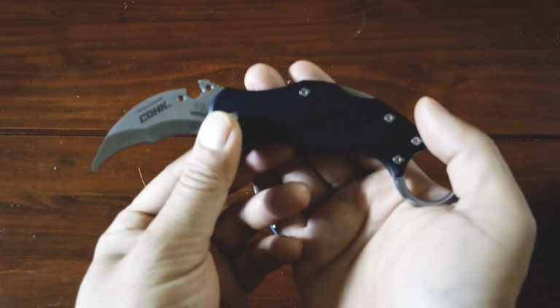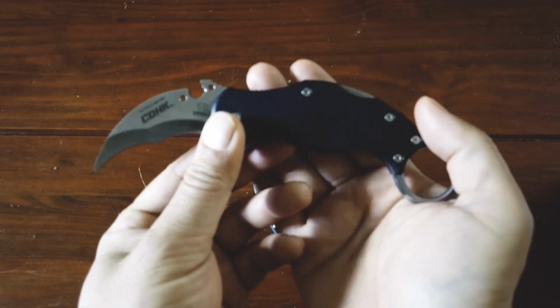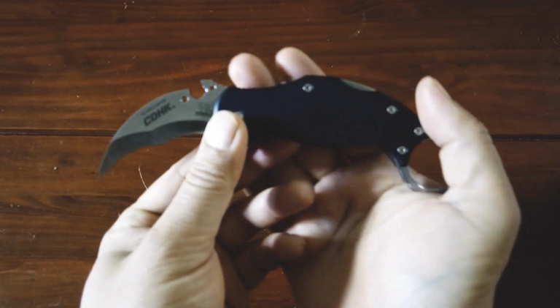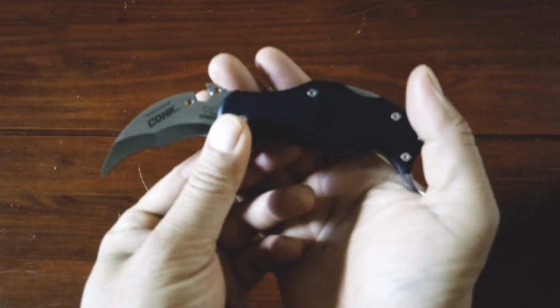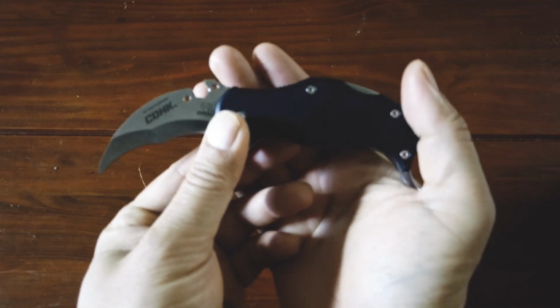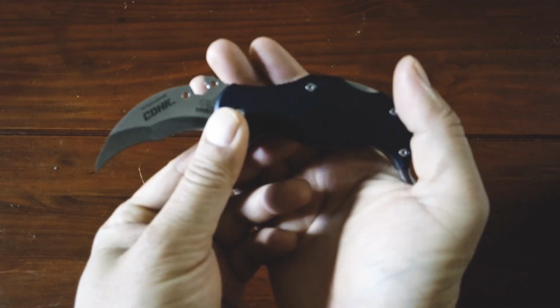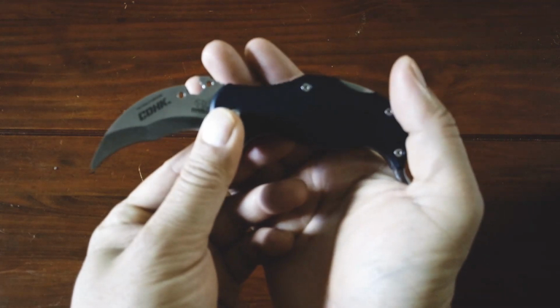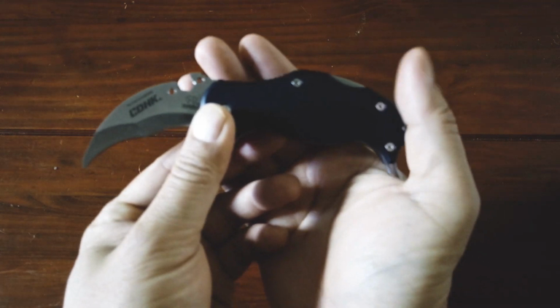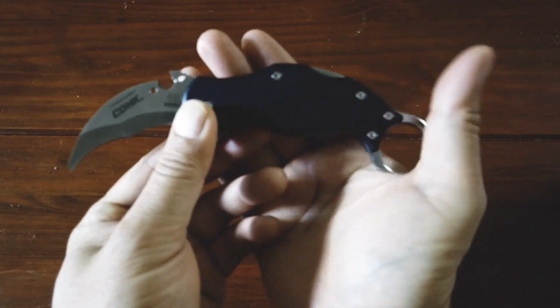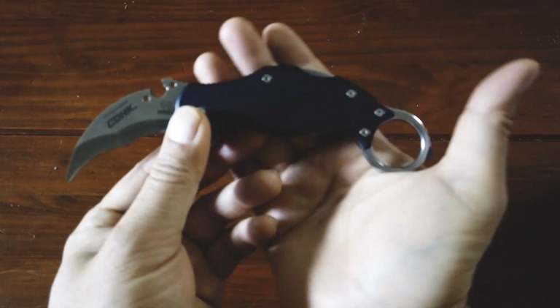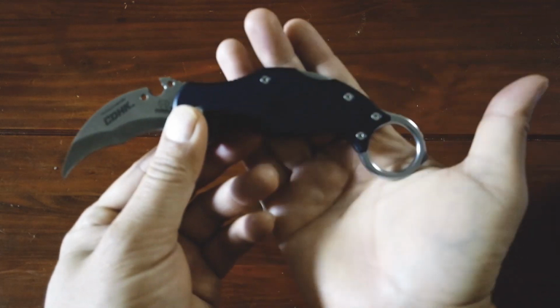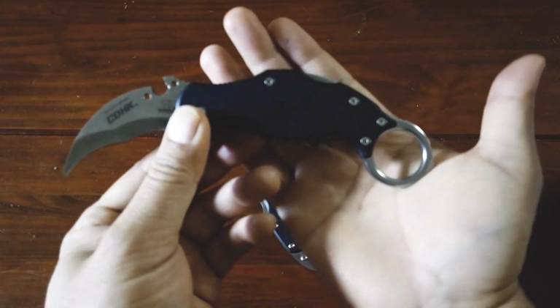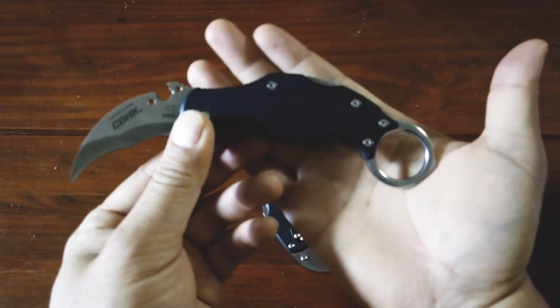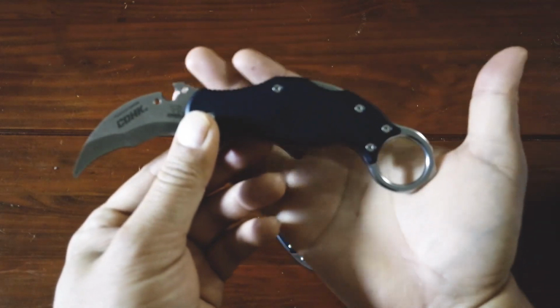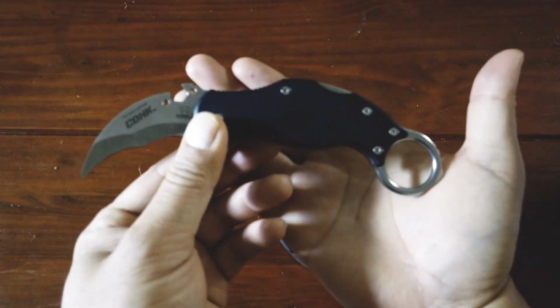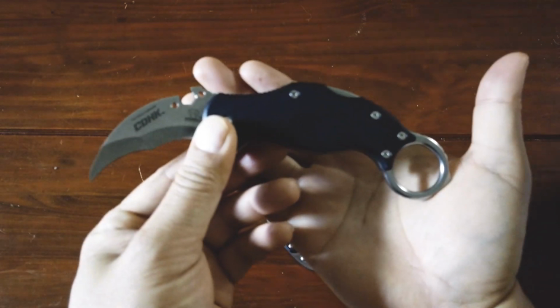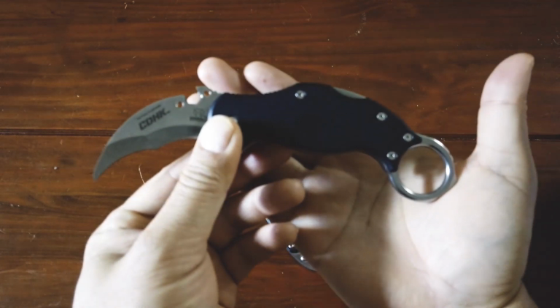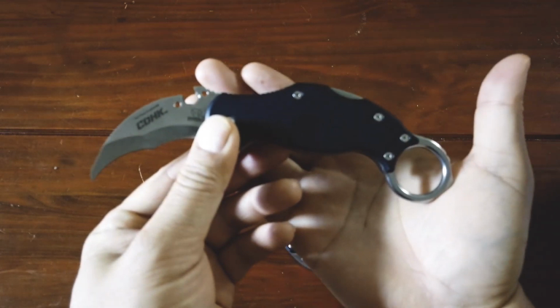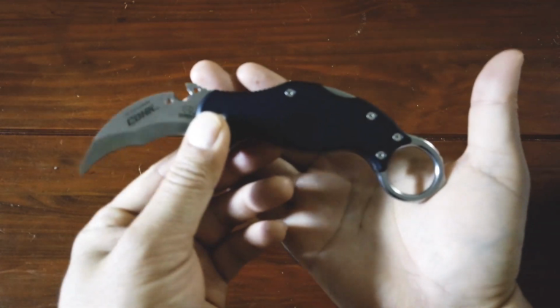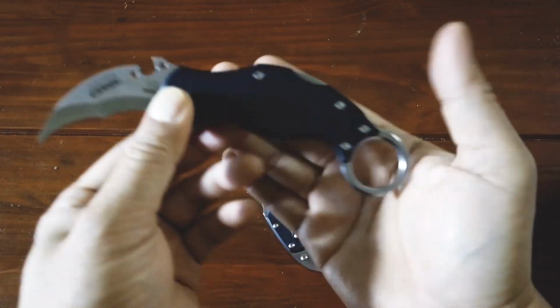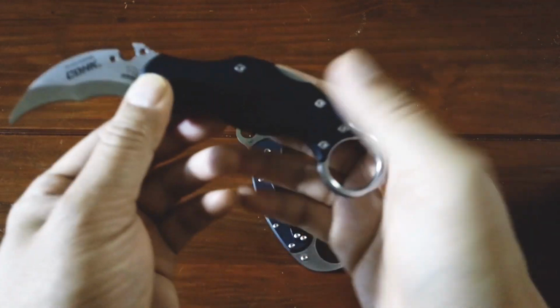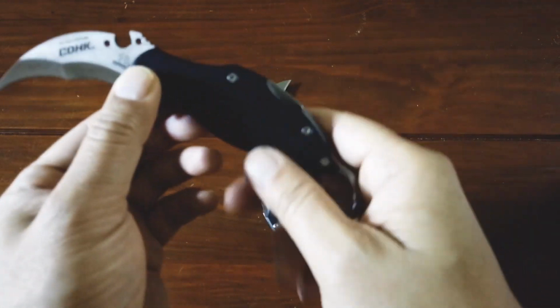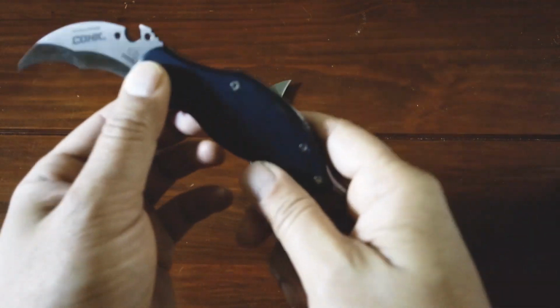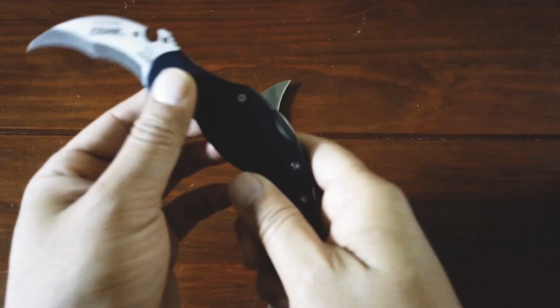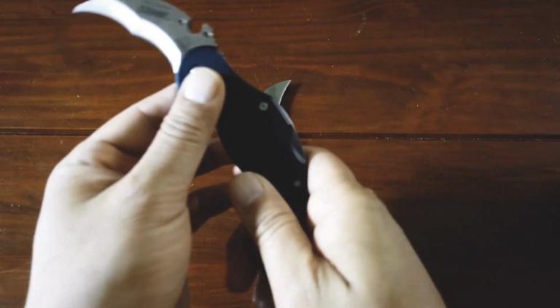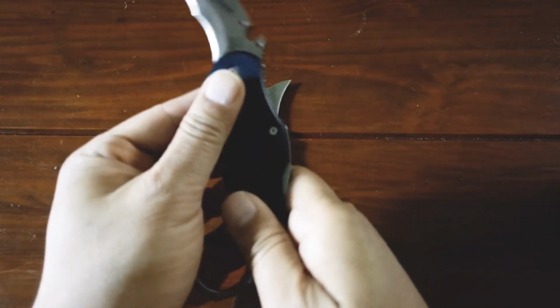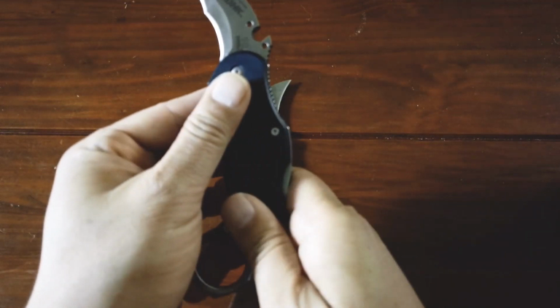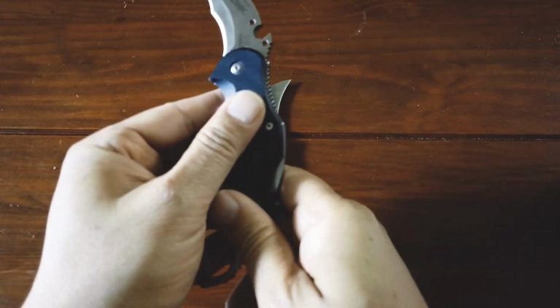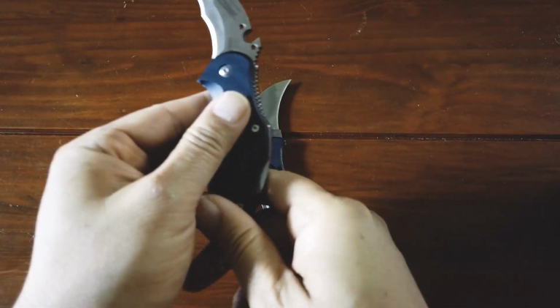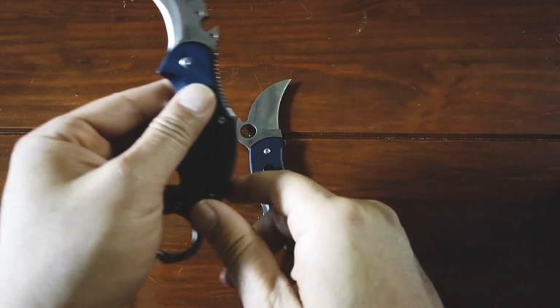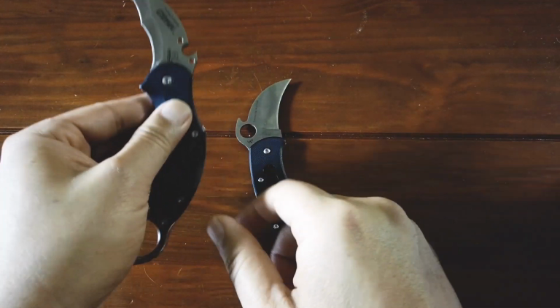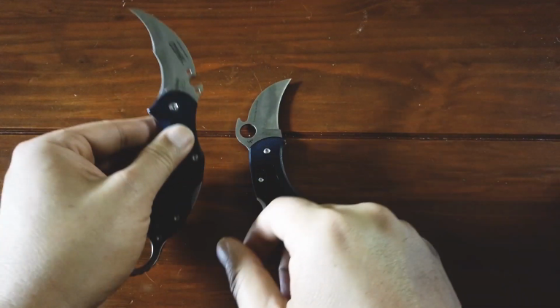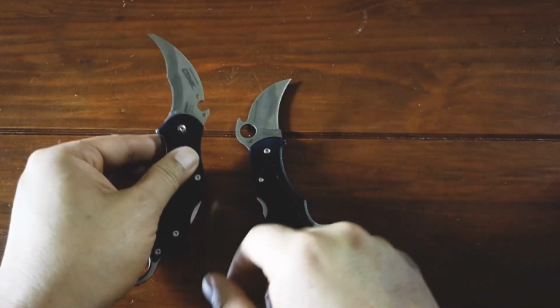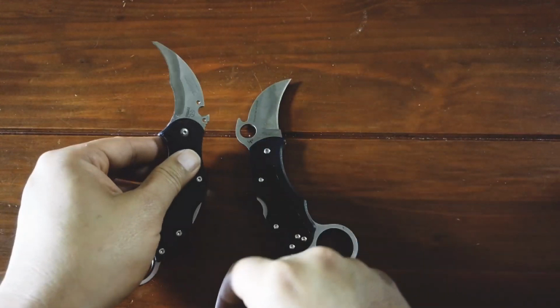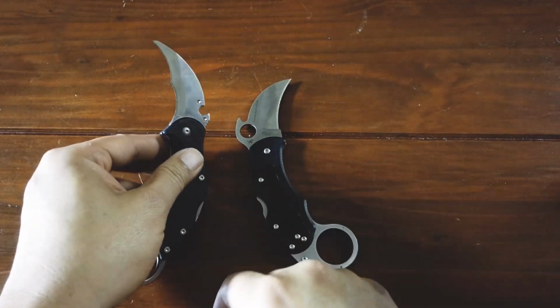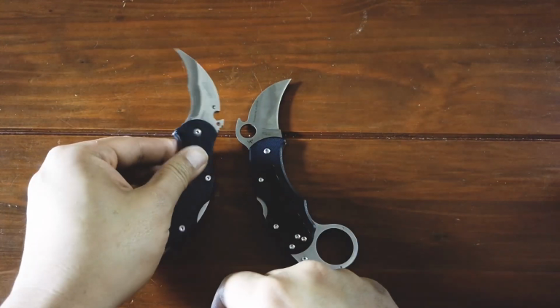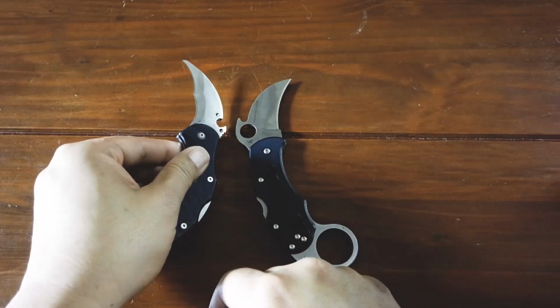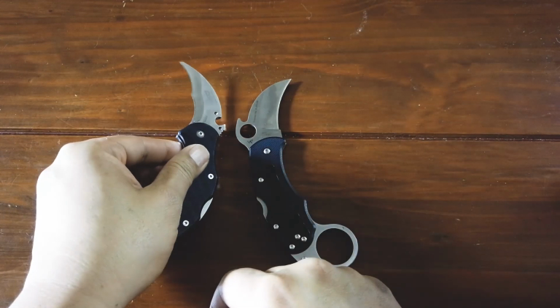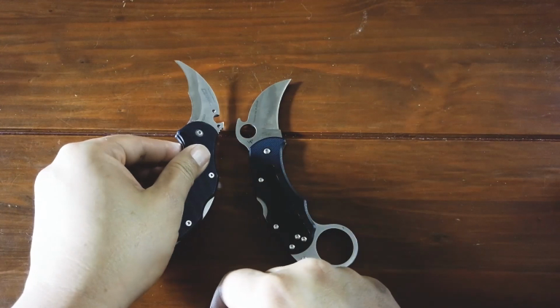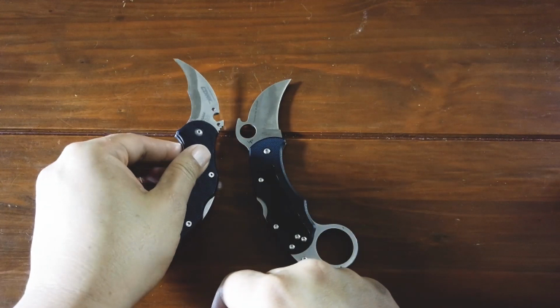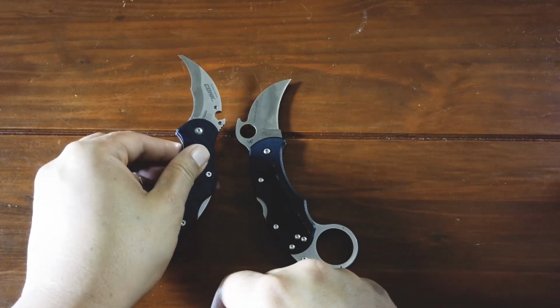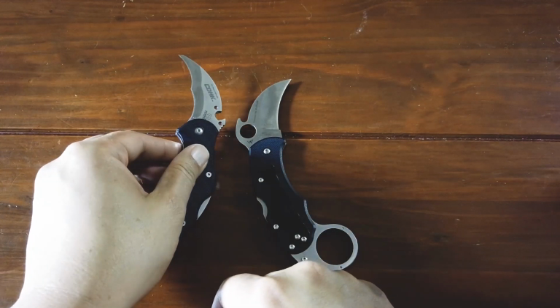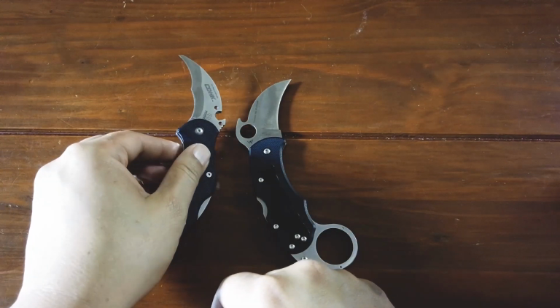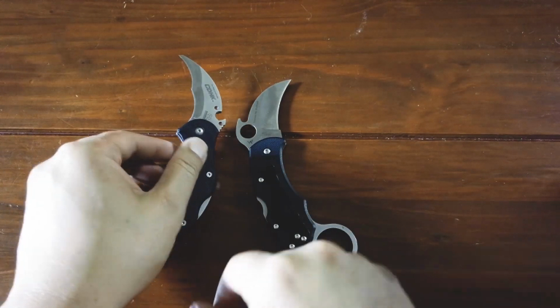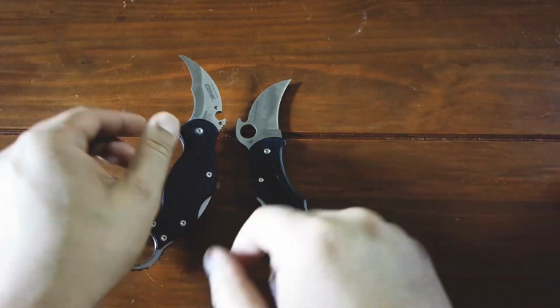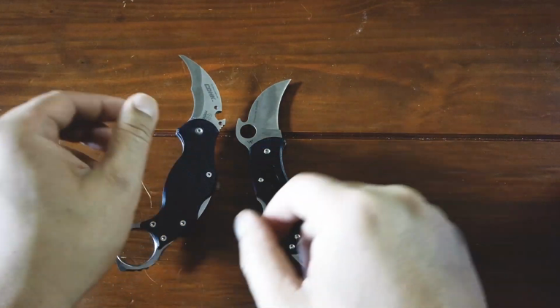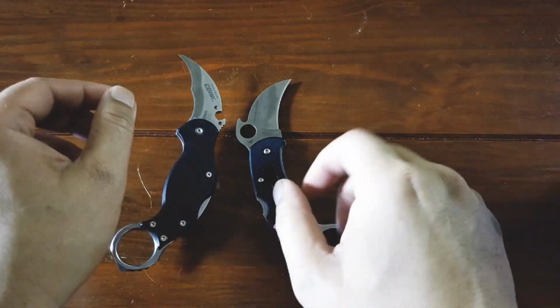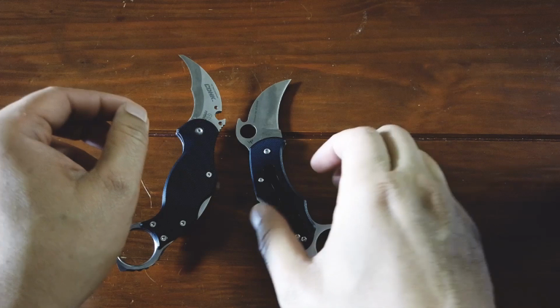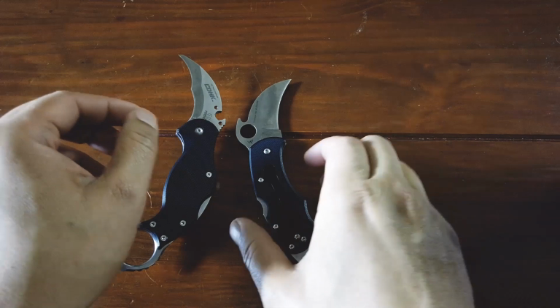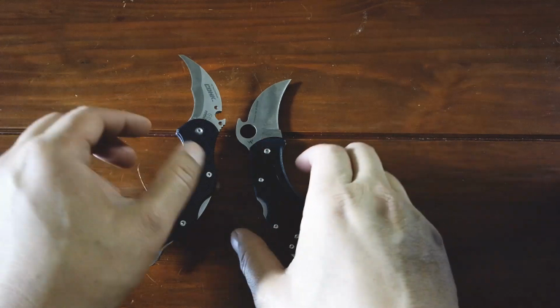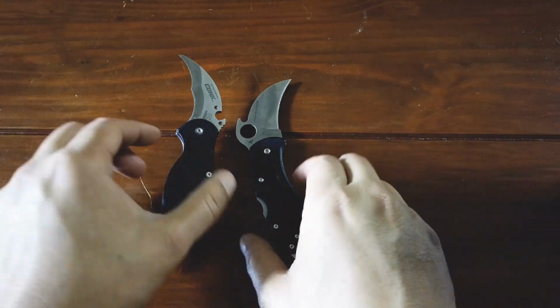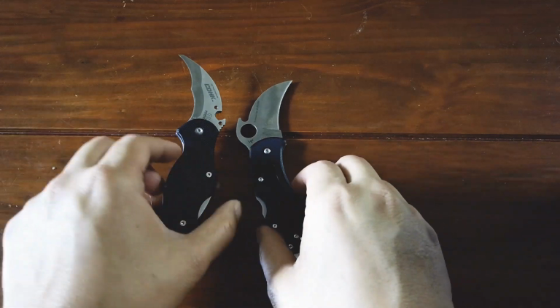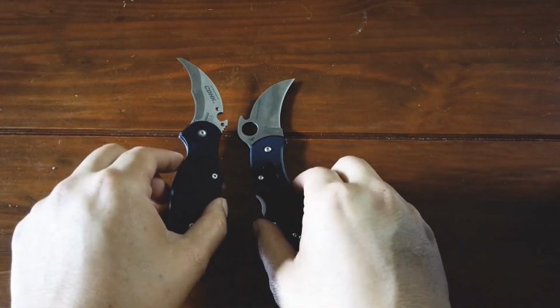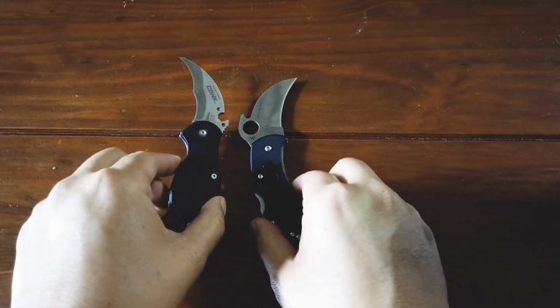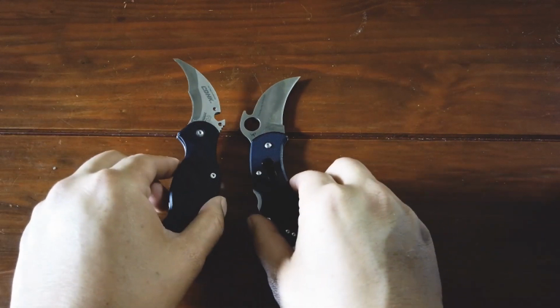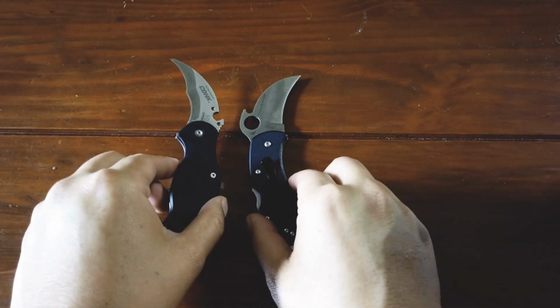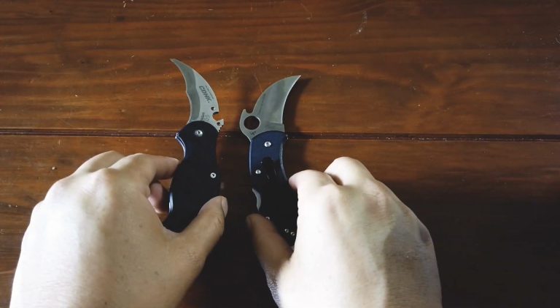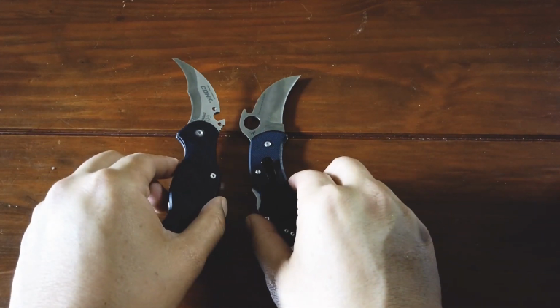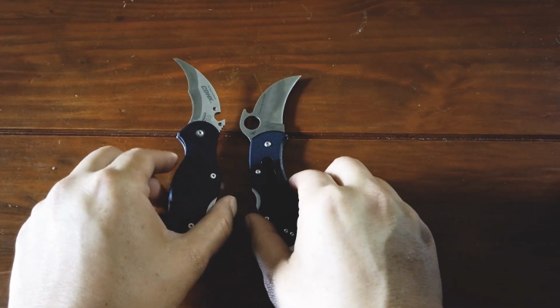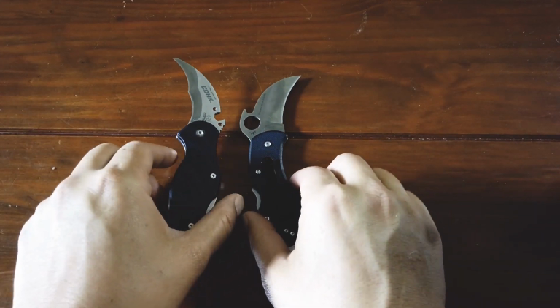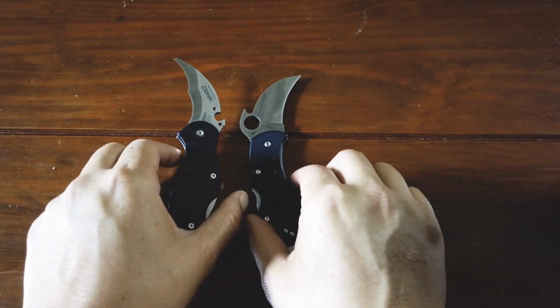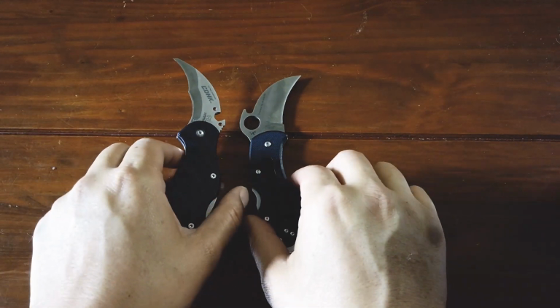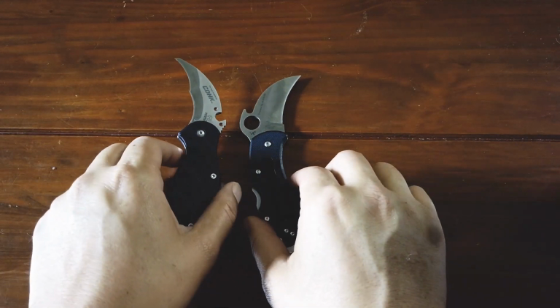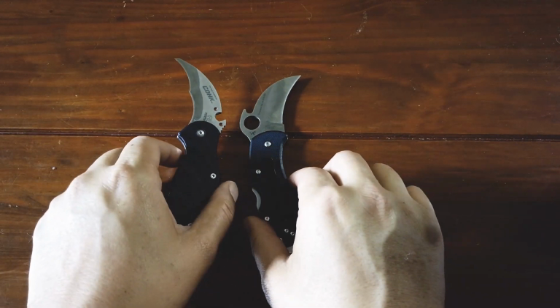Between the two knives, I find the Cold Dead Hands Ultimate Karambit to be more of a practical day-to-day use type of knife — for opening boxes, mail, and so on.